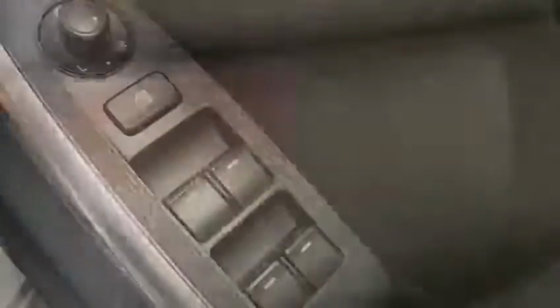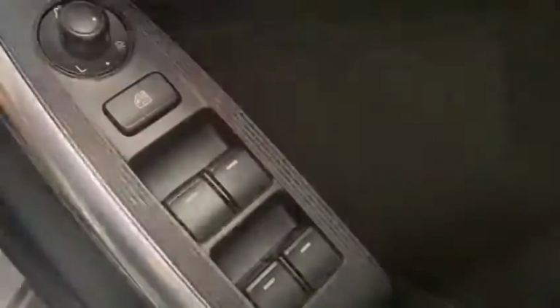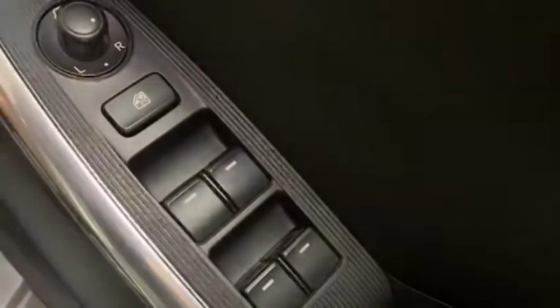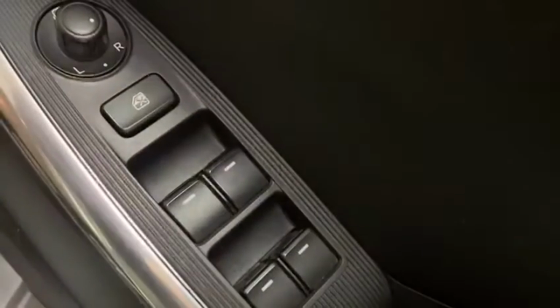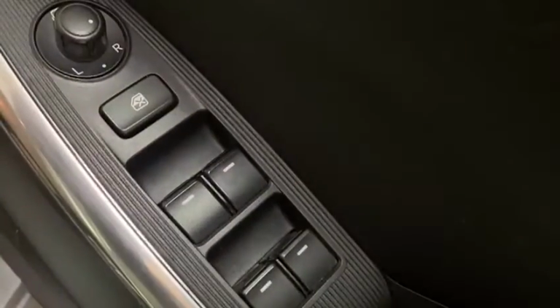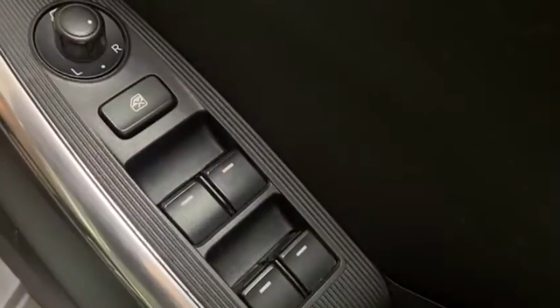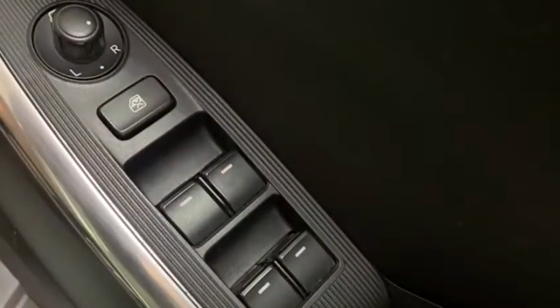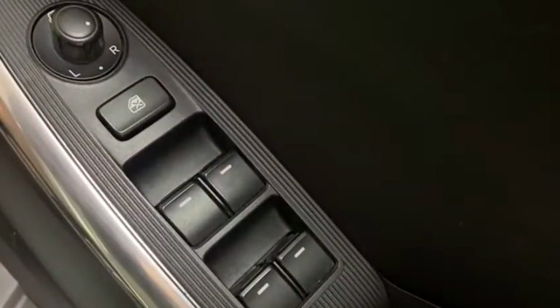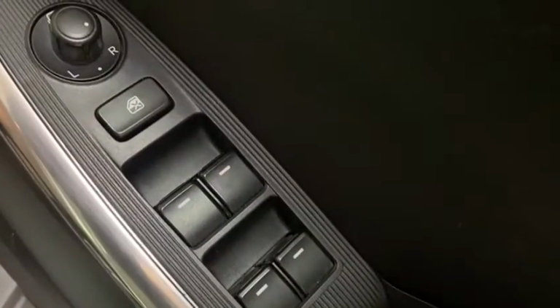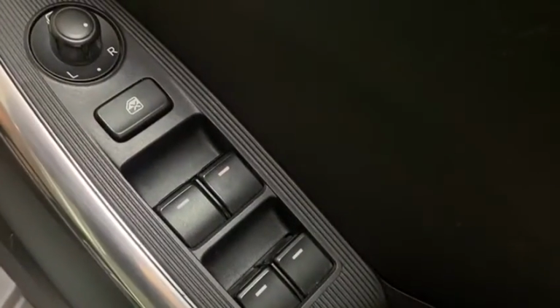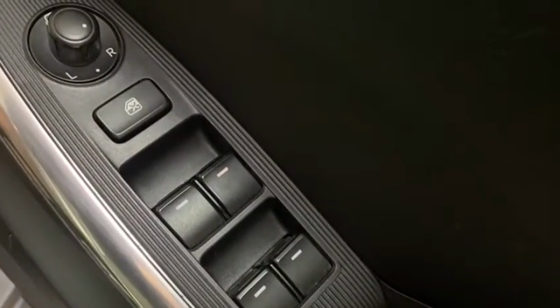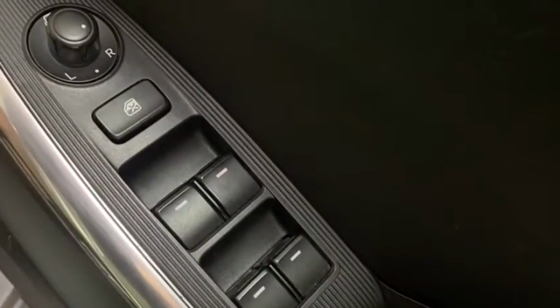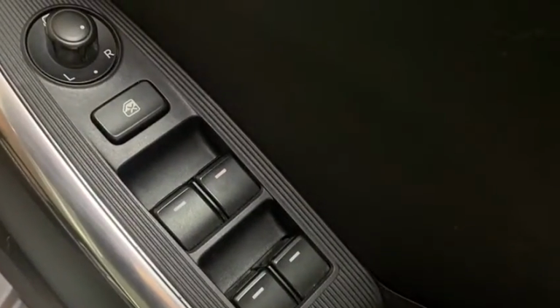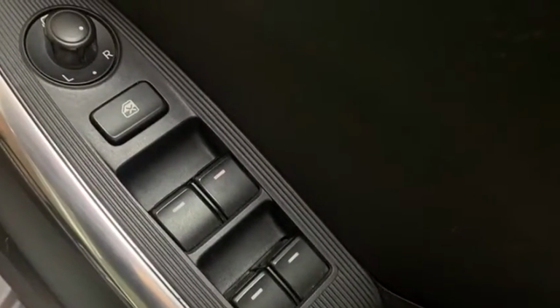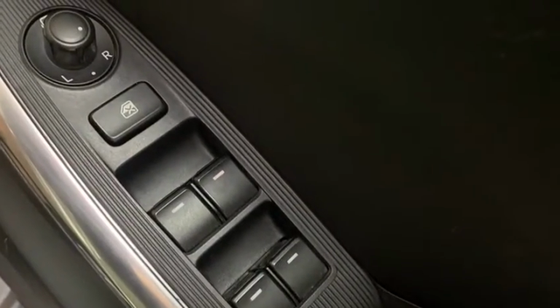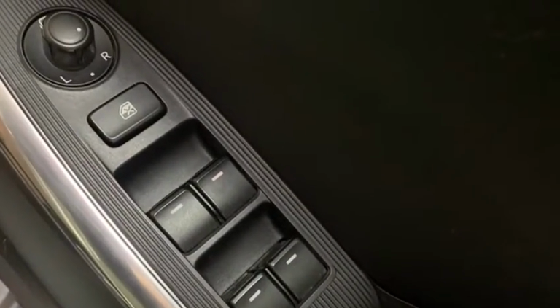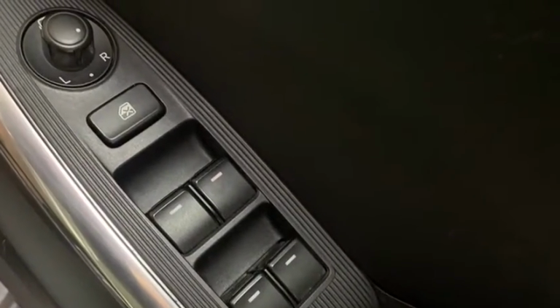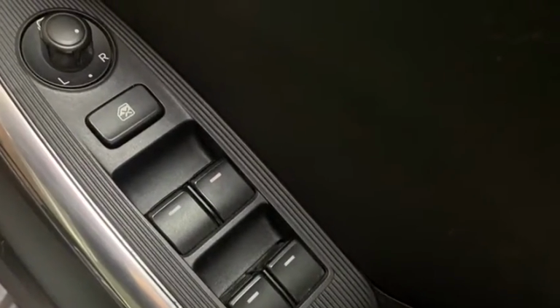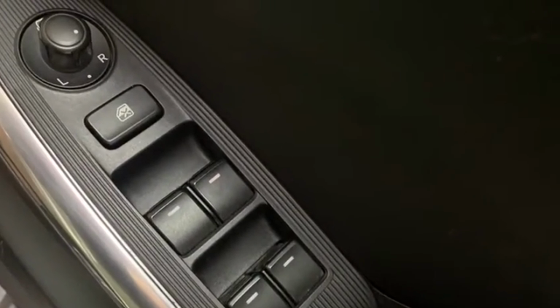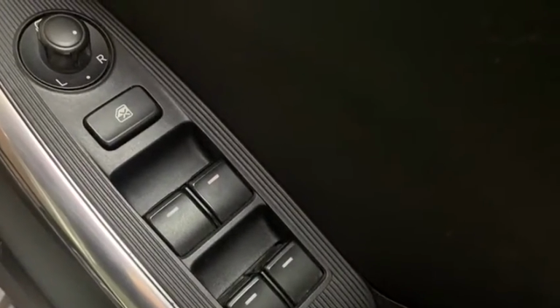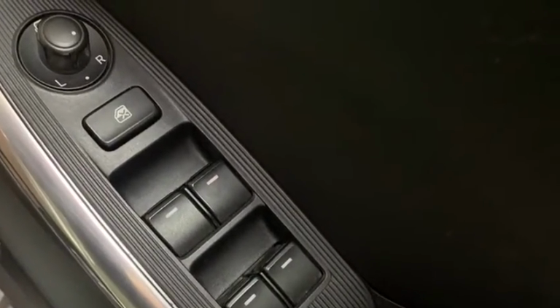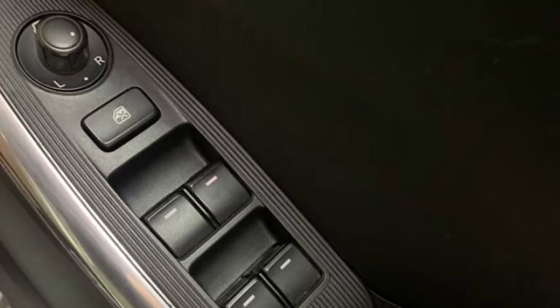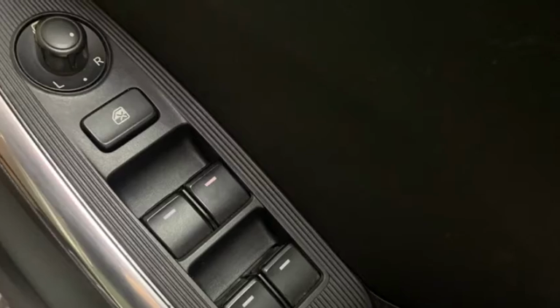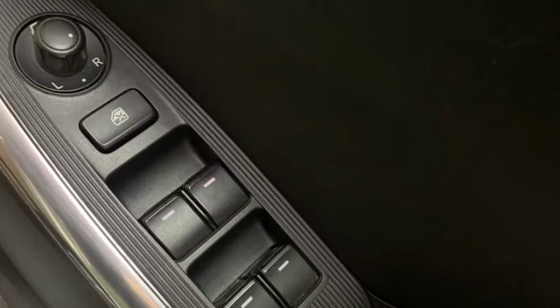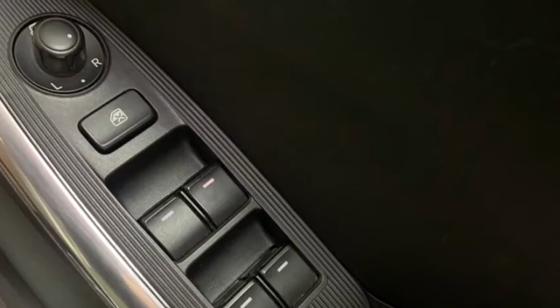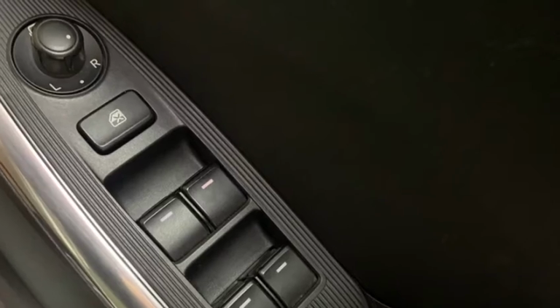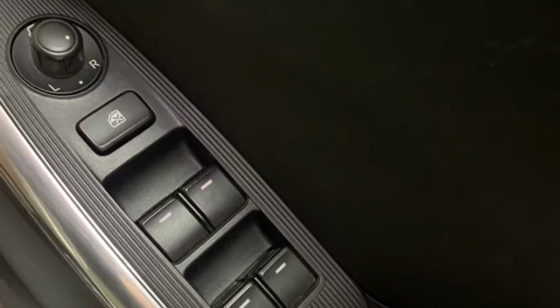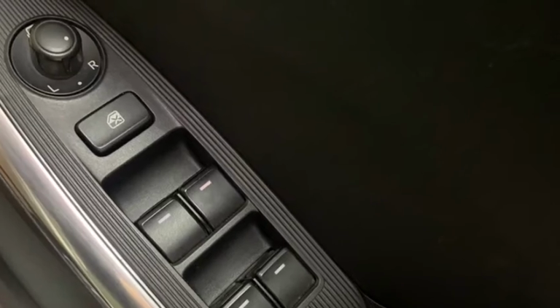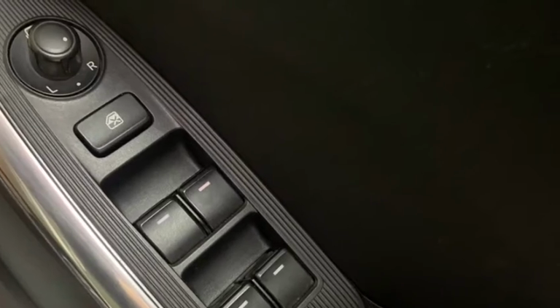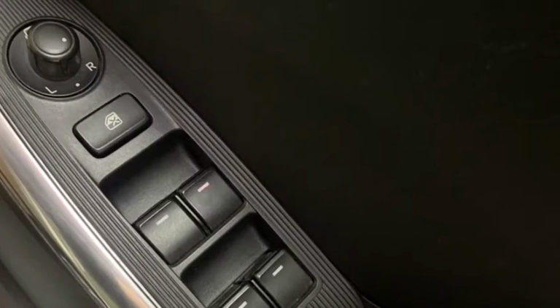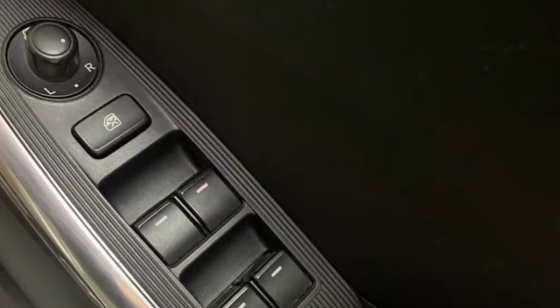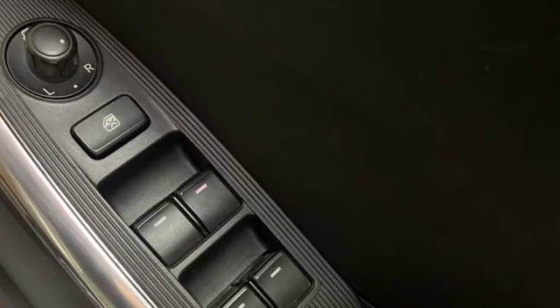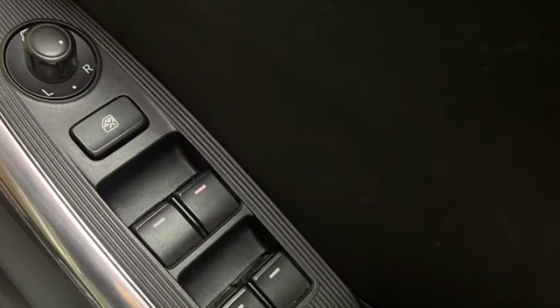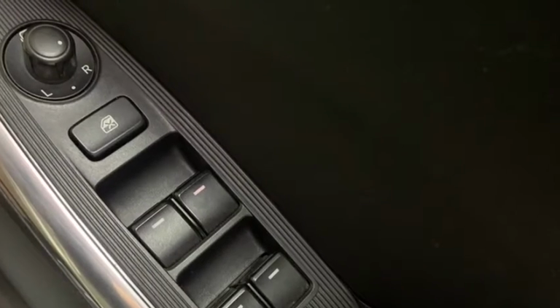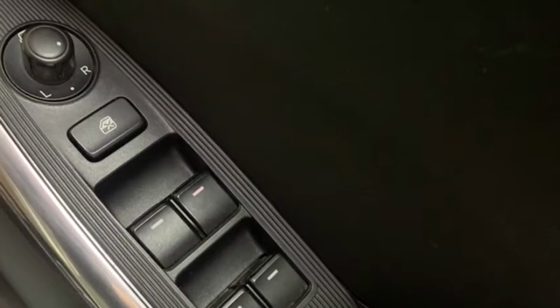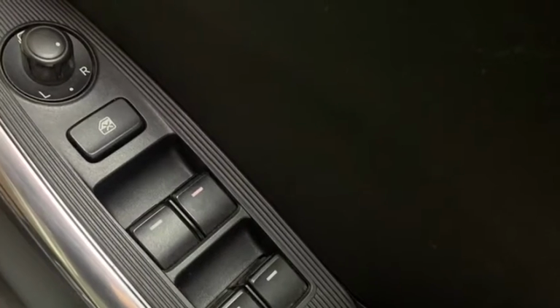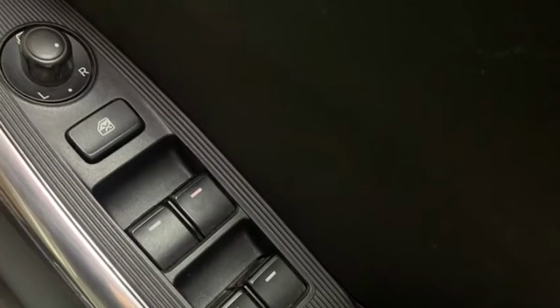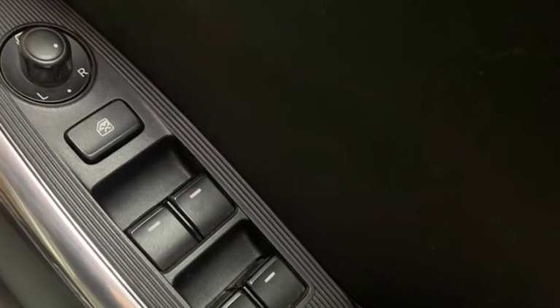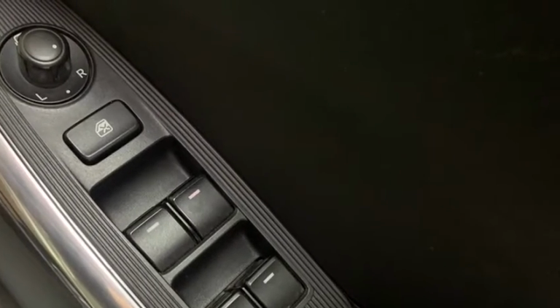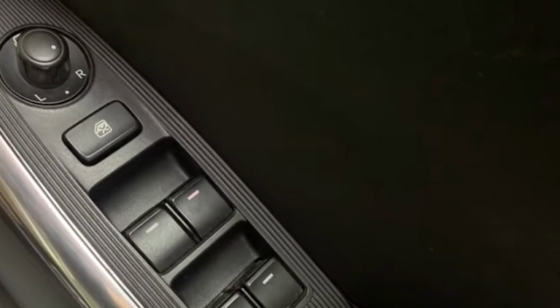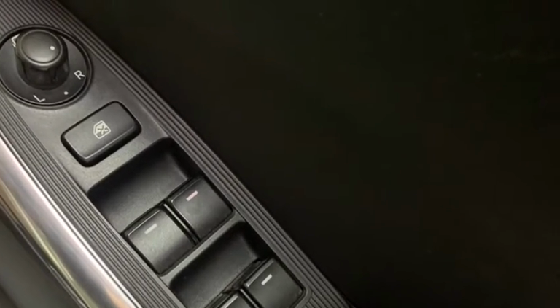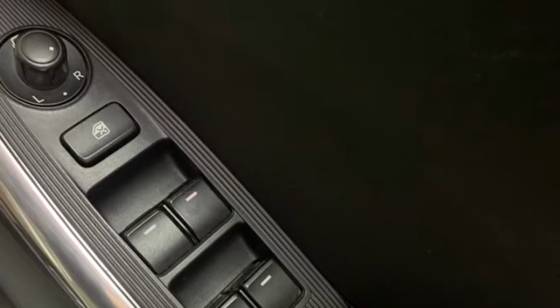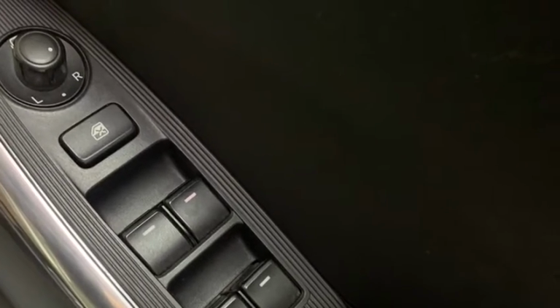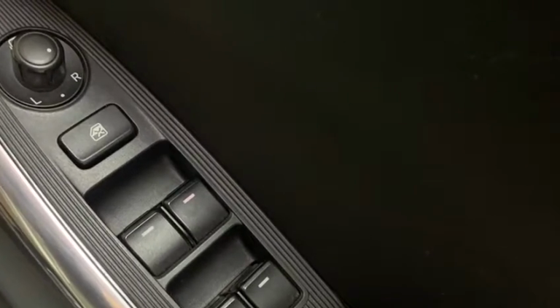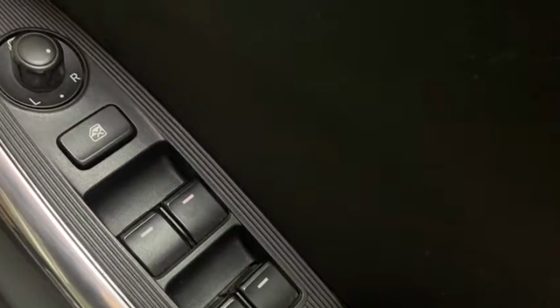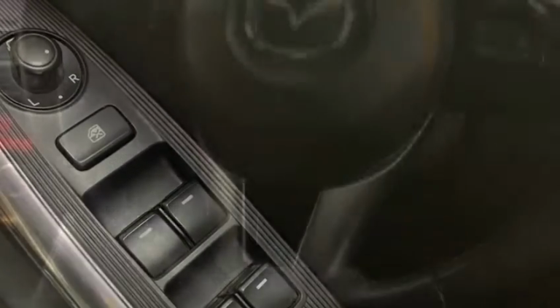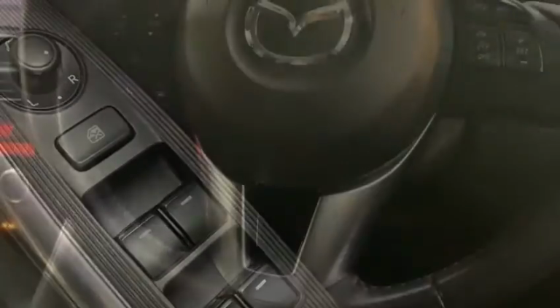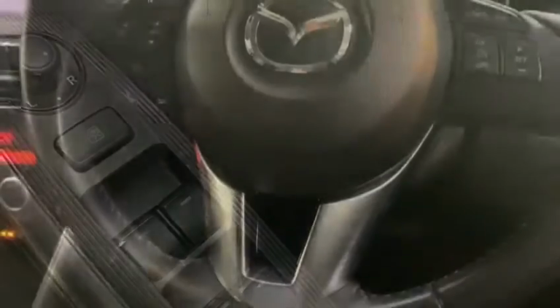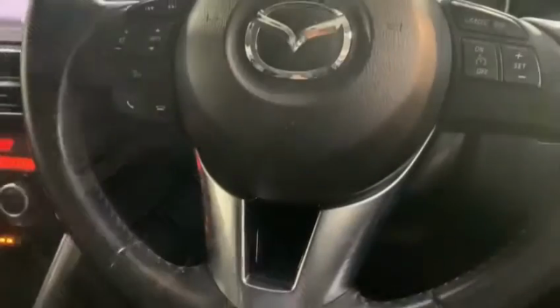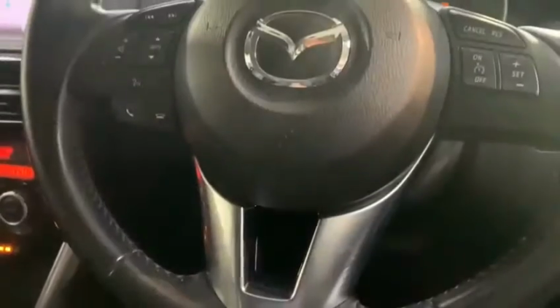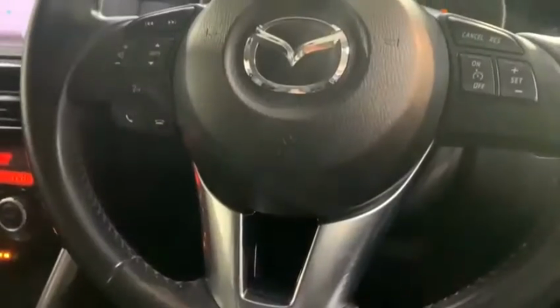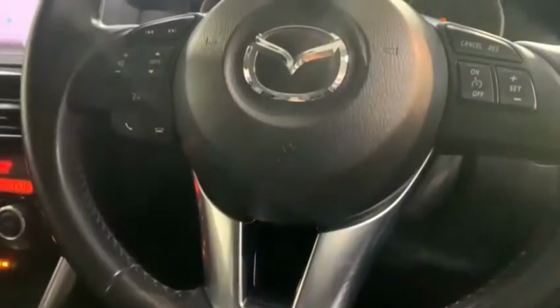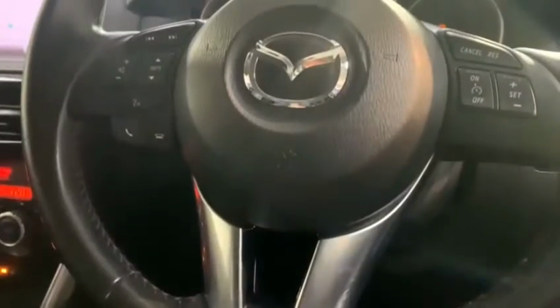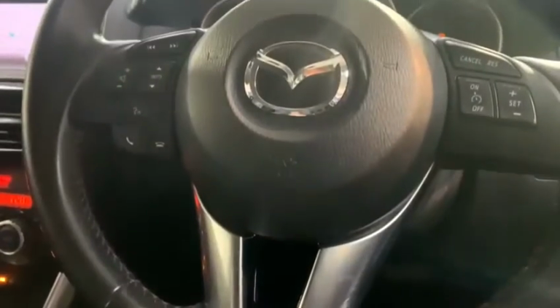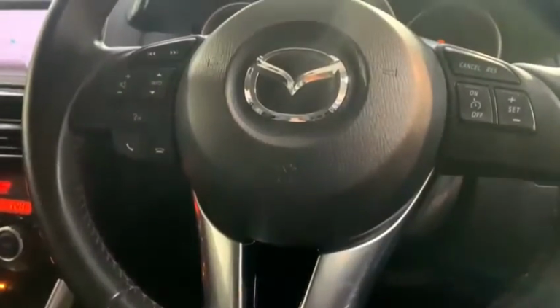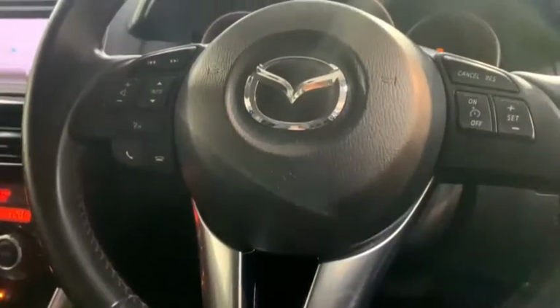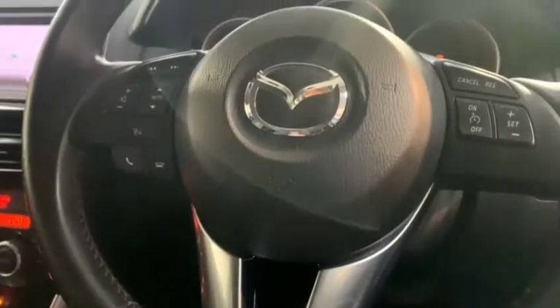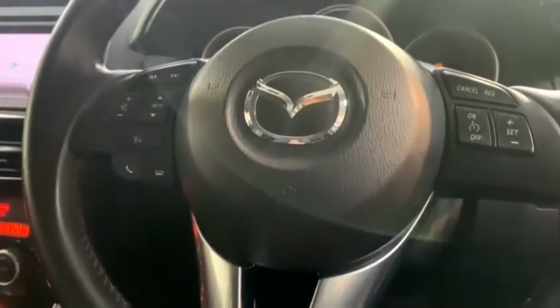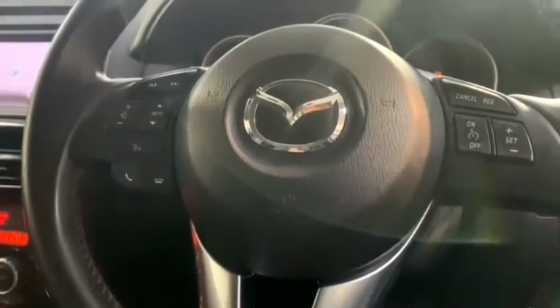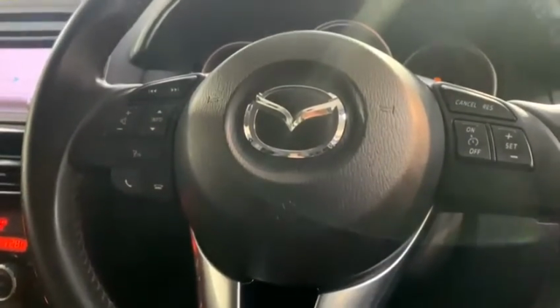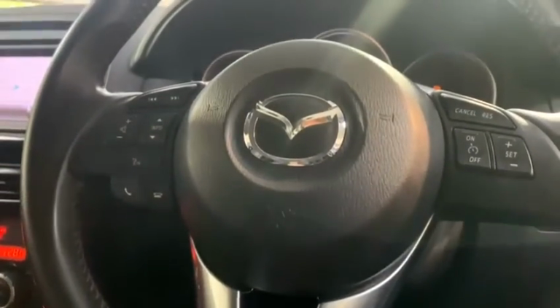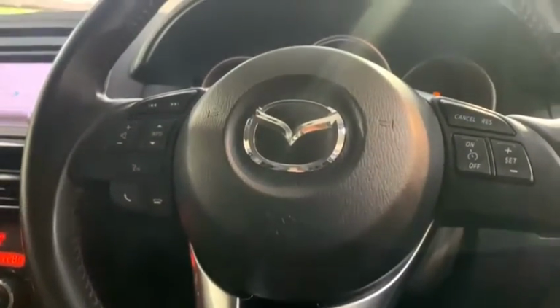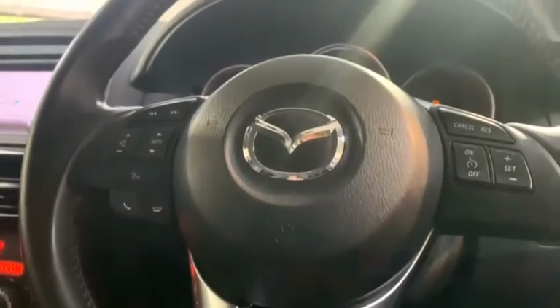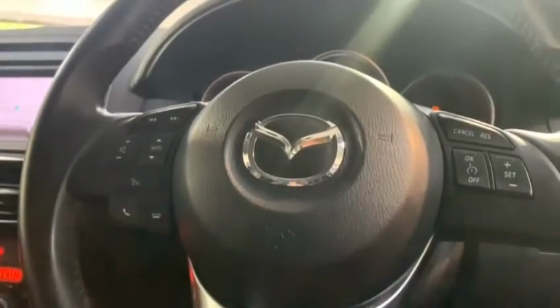Looking at some of the features, we can see we've got electric windows and mirrors, as well as a leather-trimmed multifunctional steering wheel.